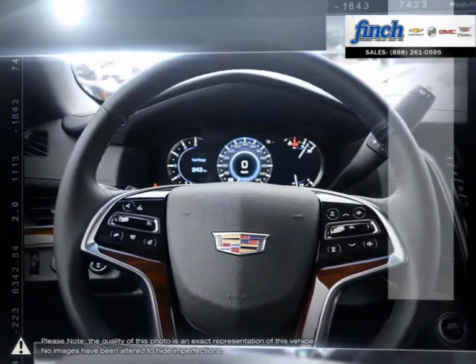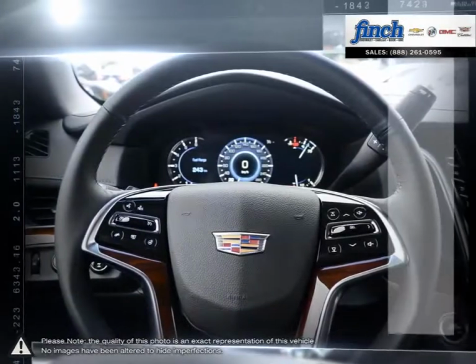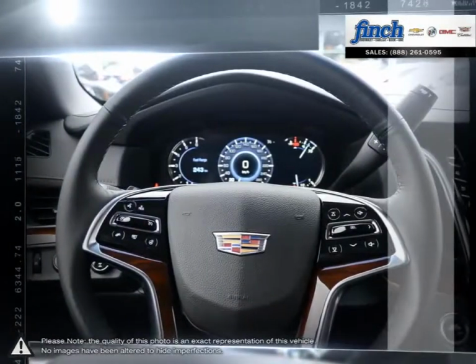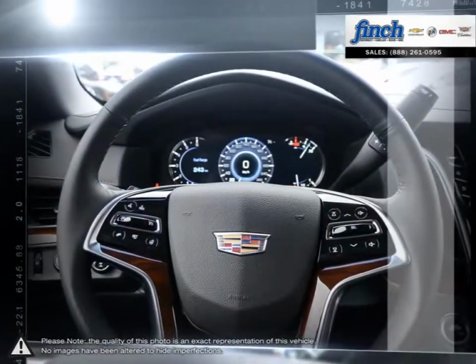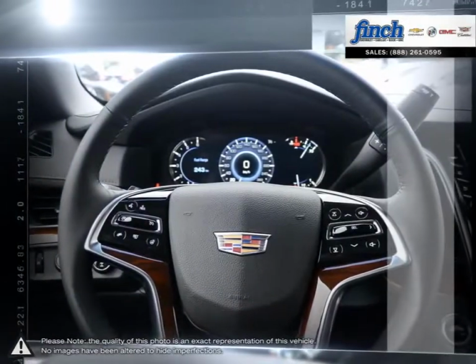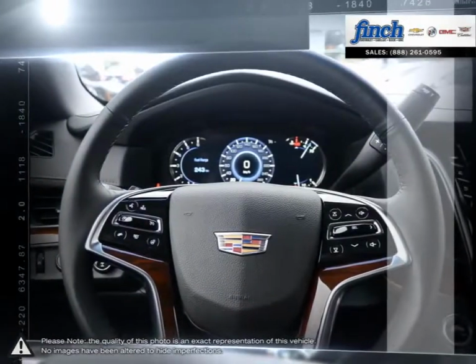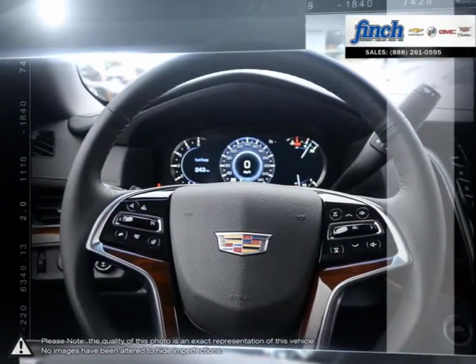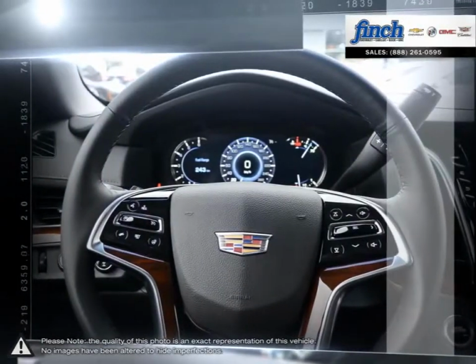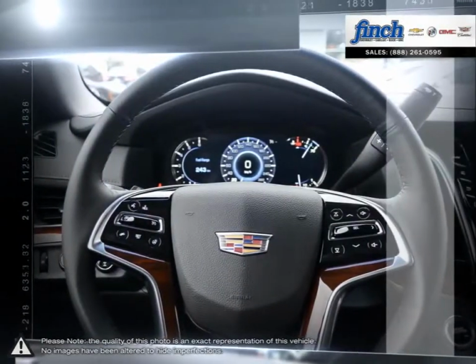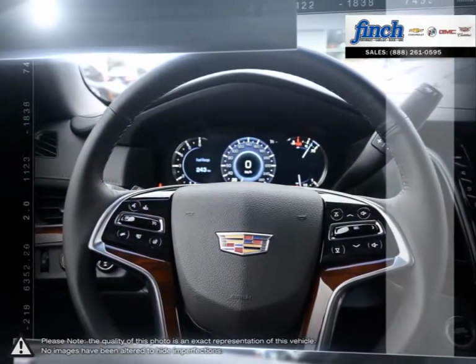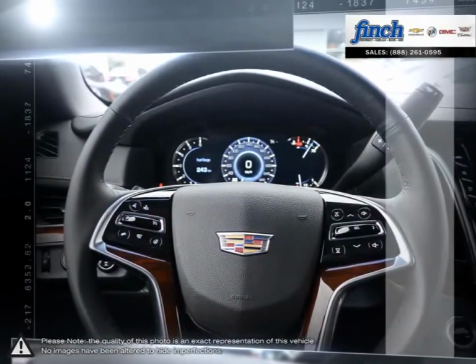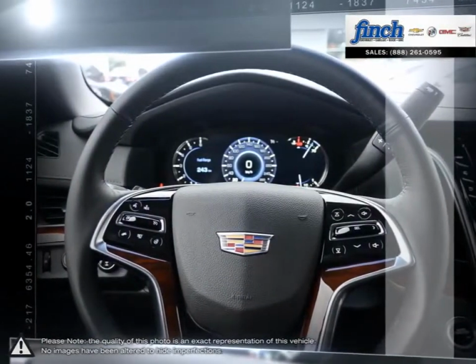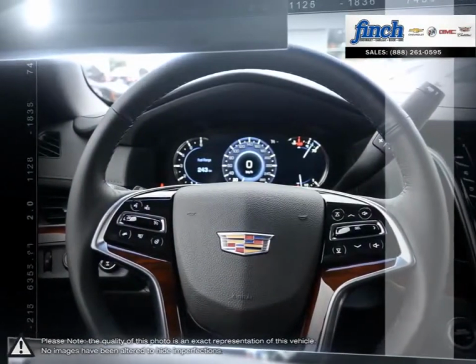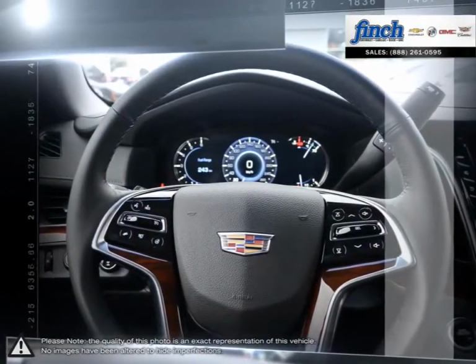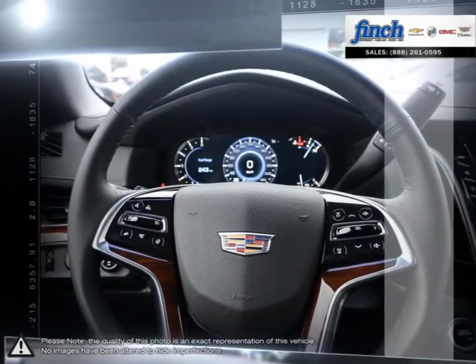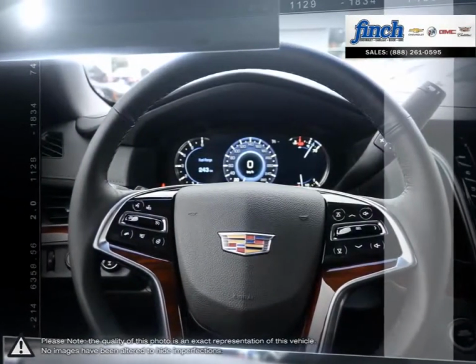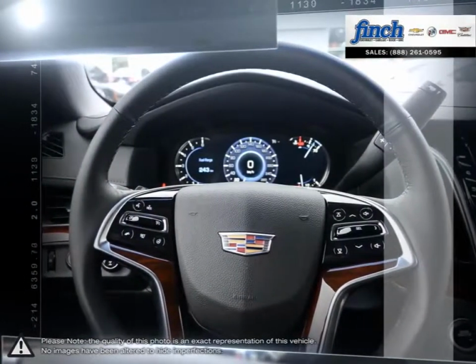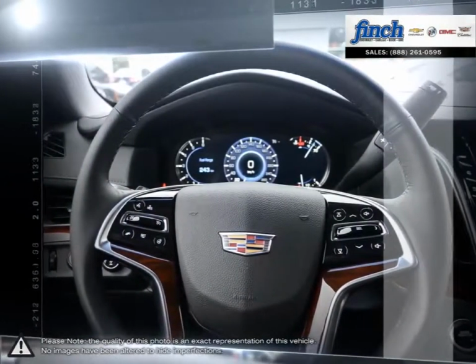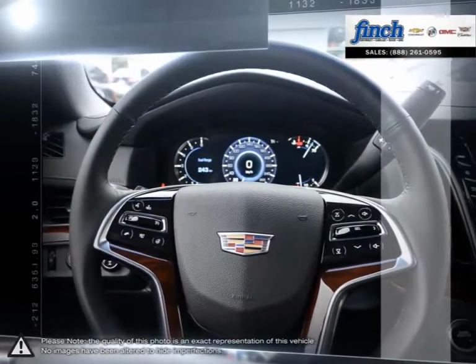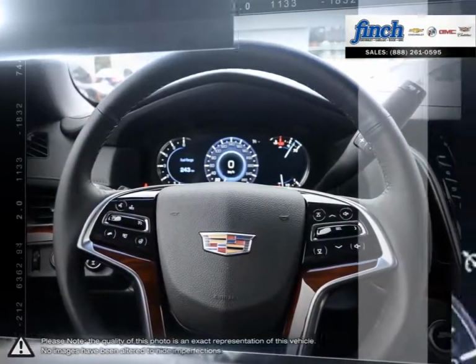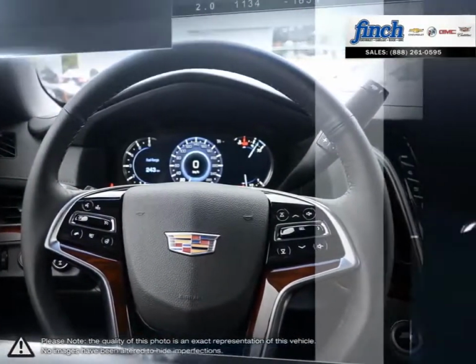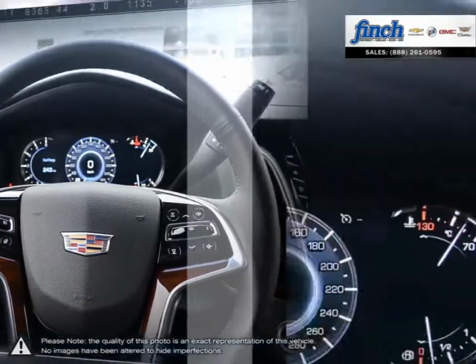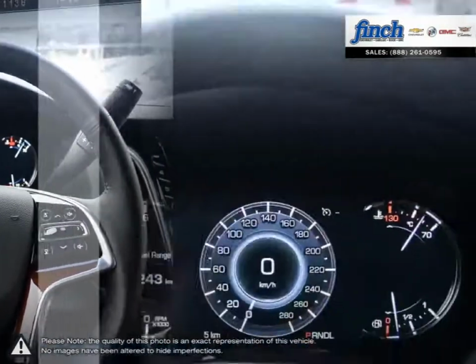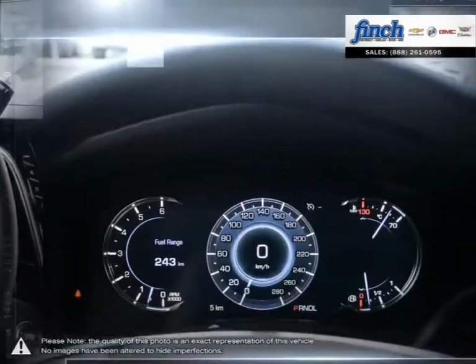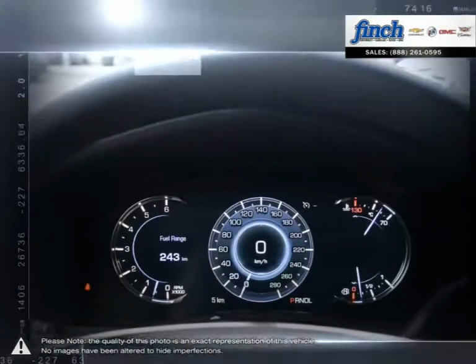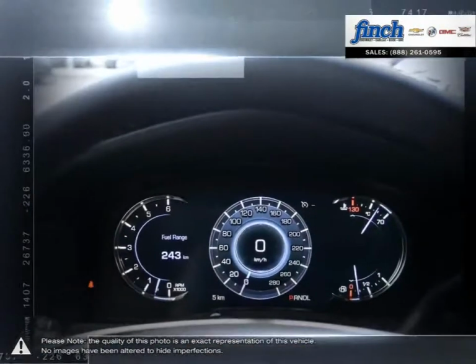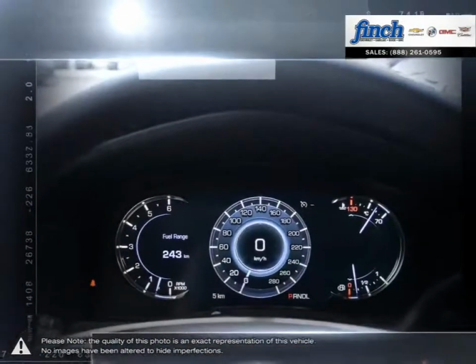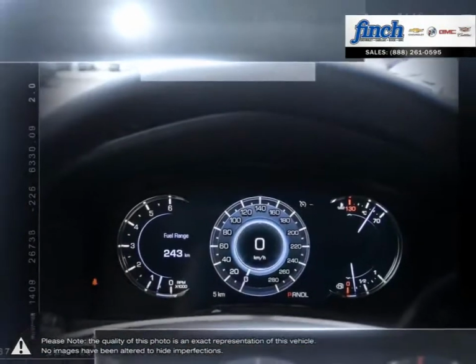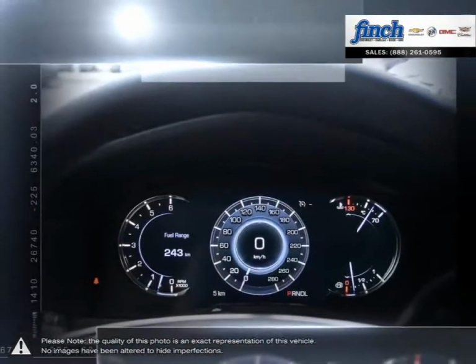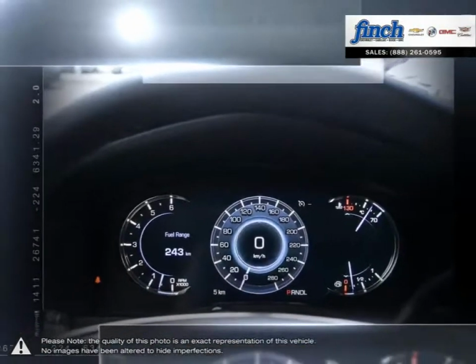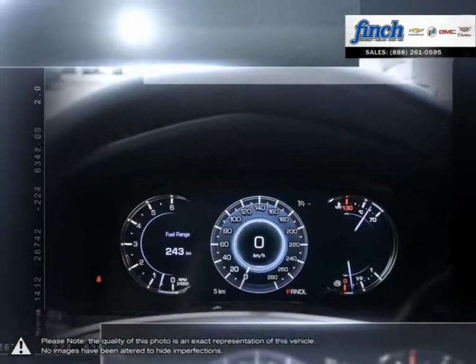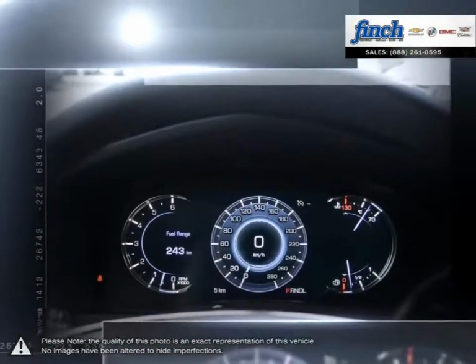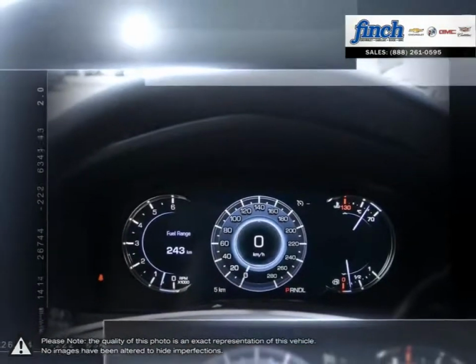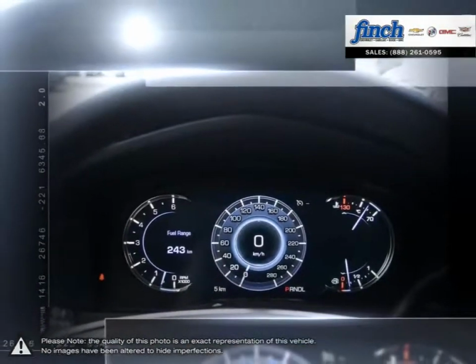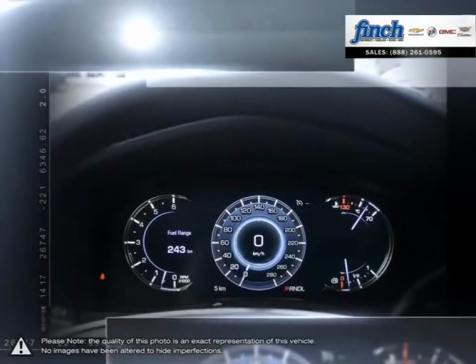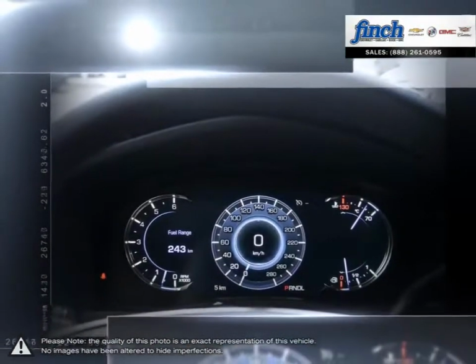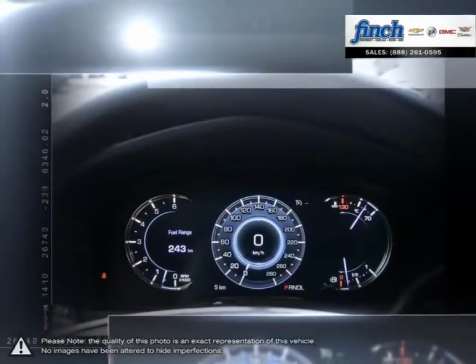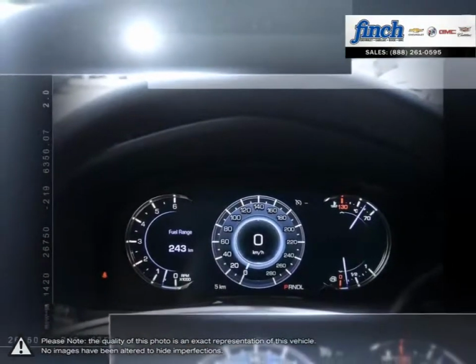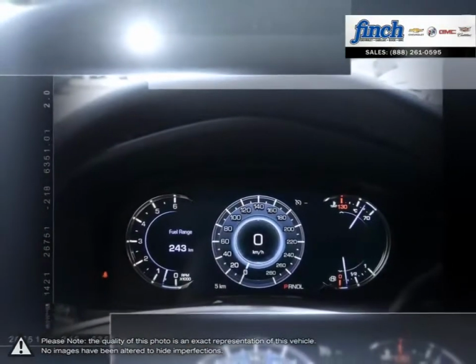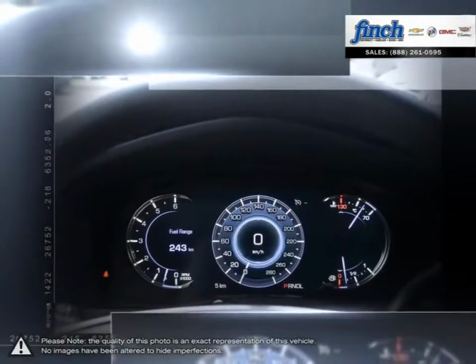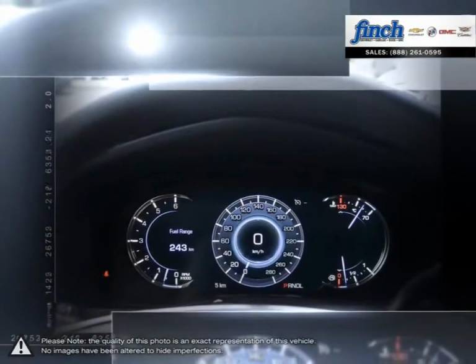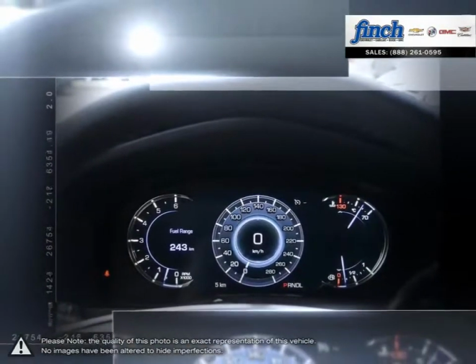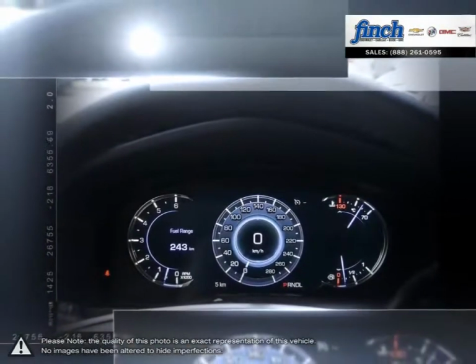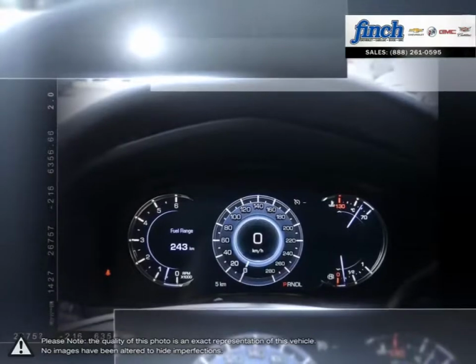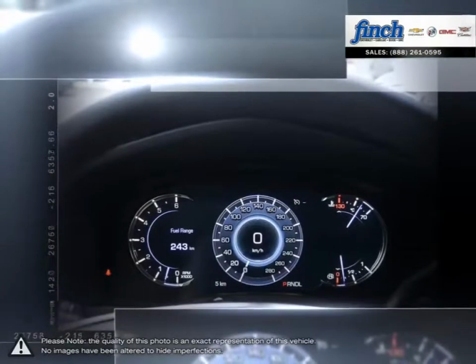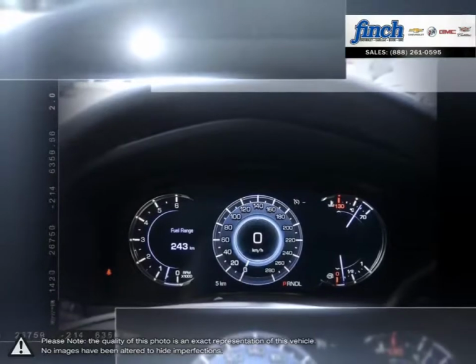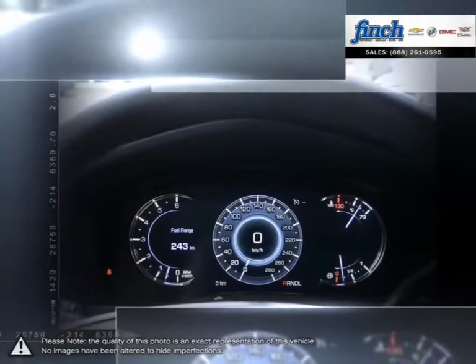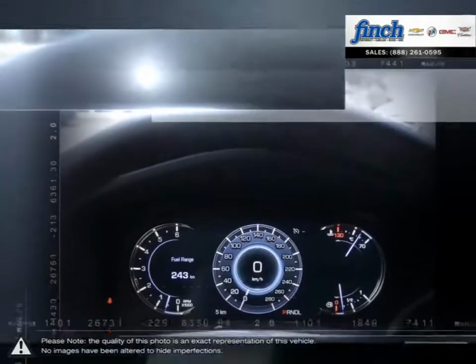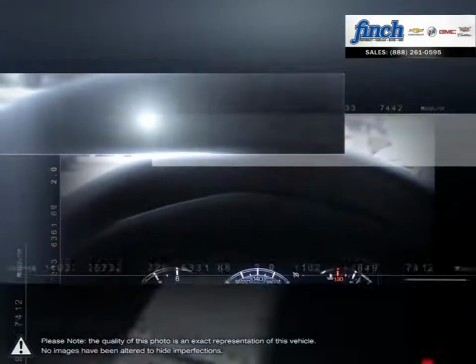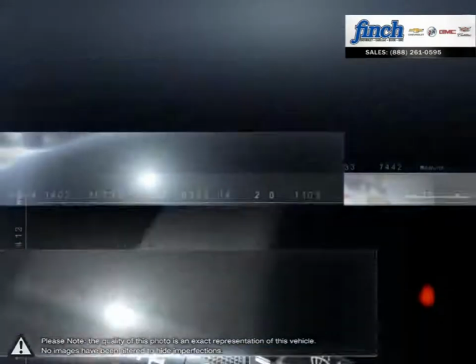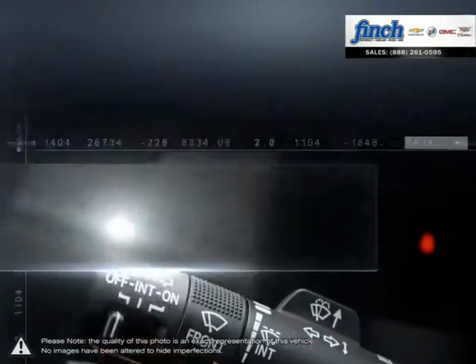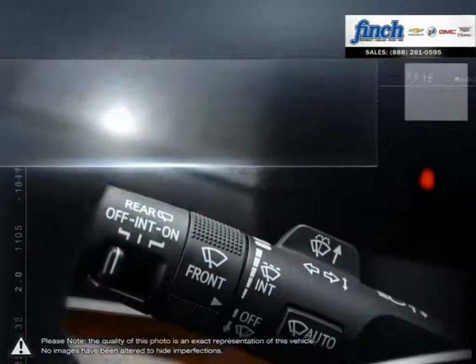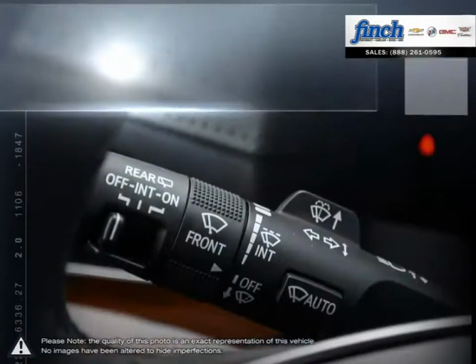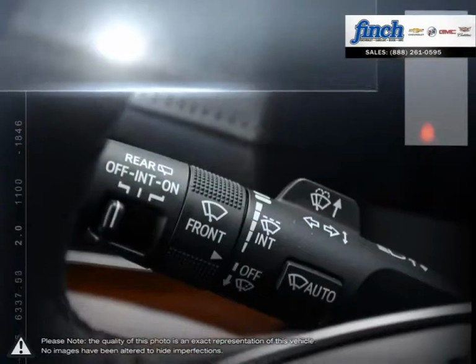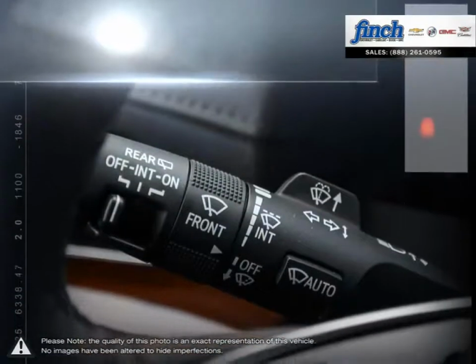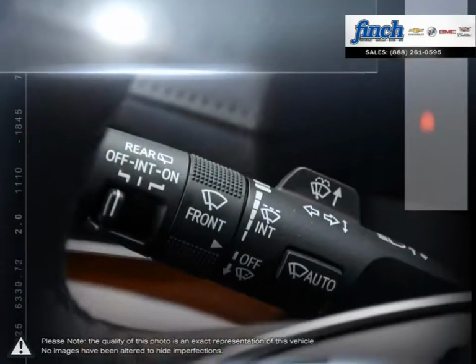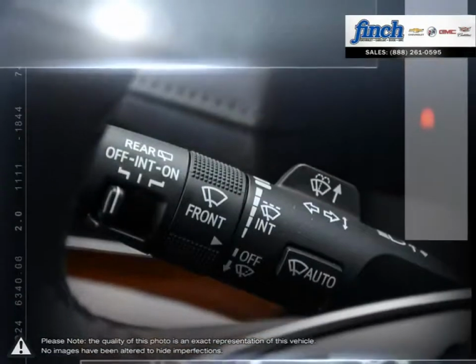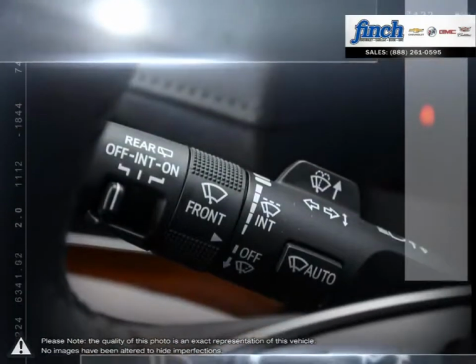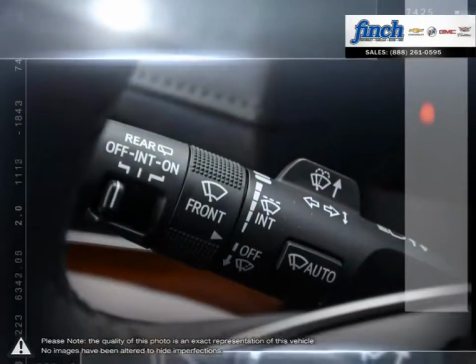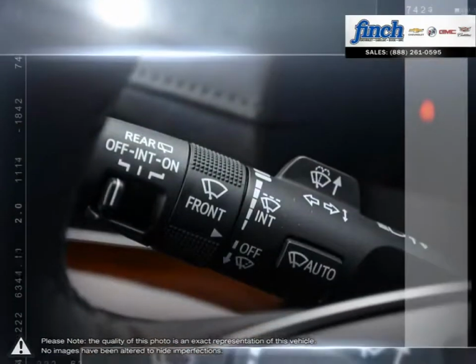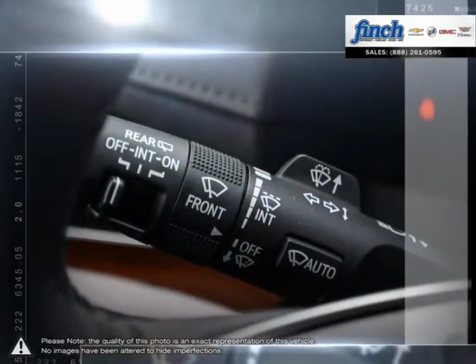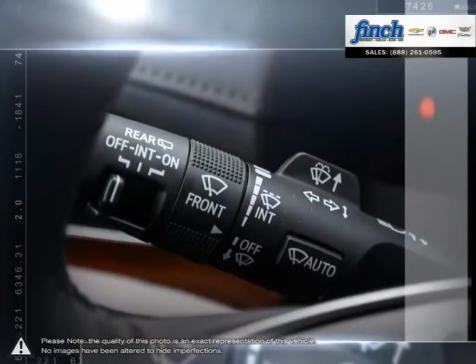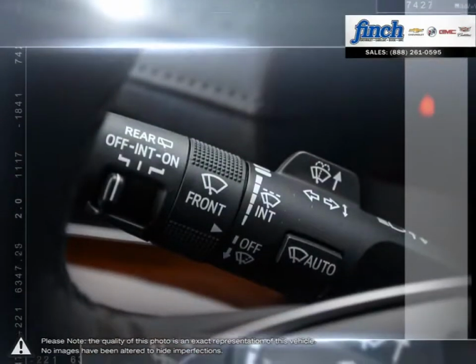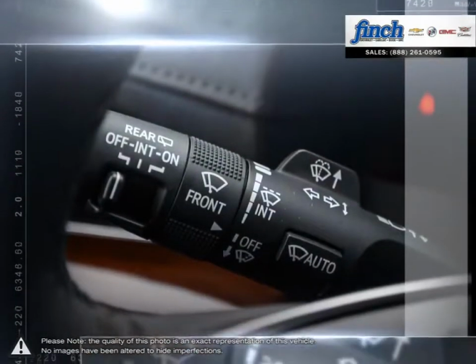No matter what your needs, you'll find no greater selection, professionalism, expertise or satisfaction anywhere but at Finch Chevrolet.